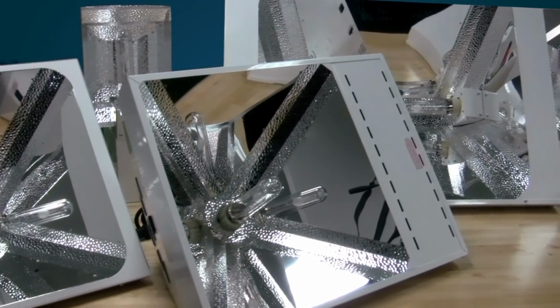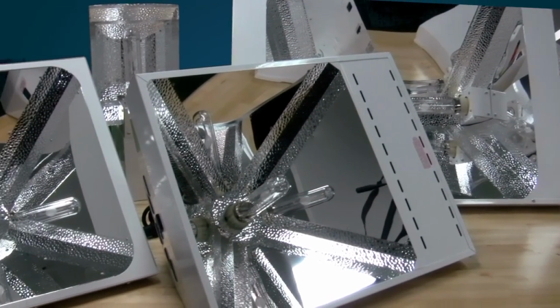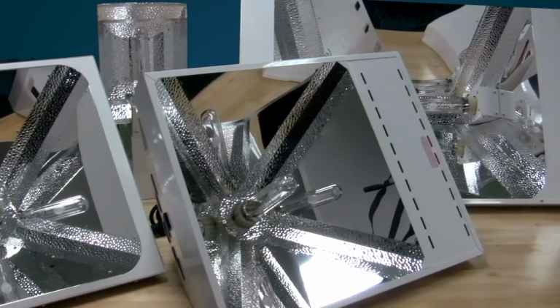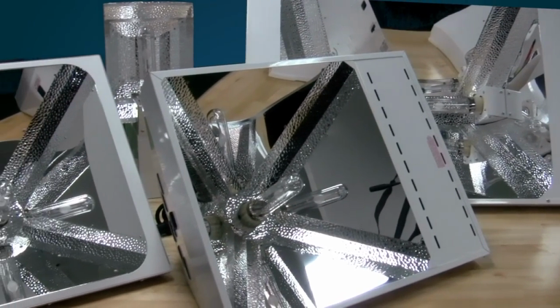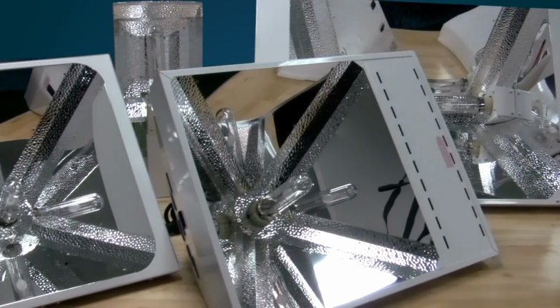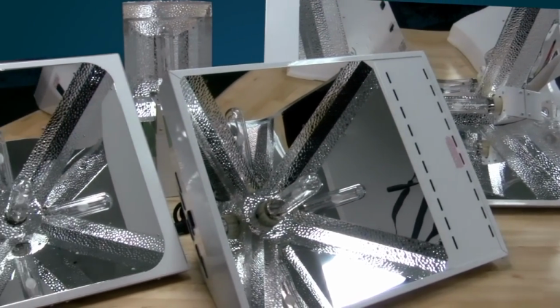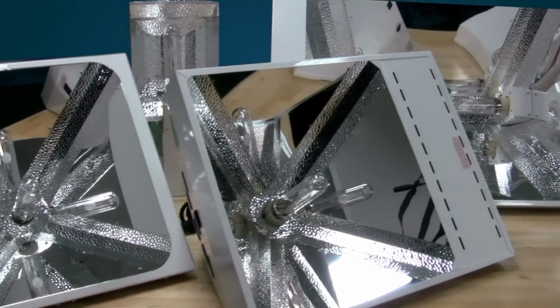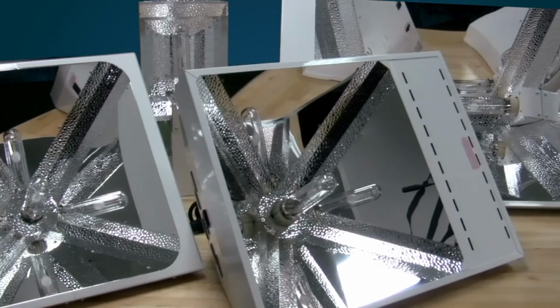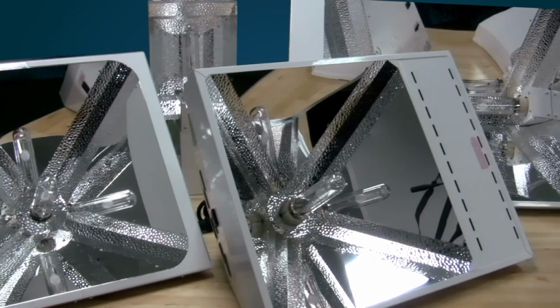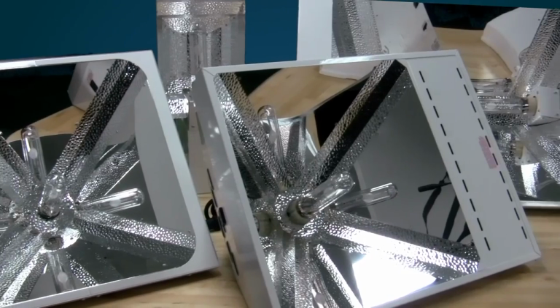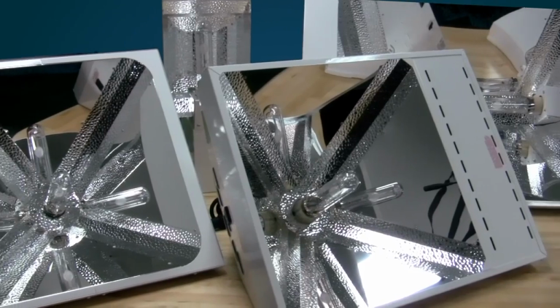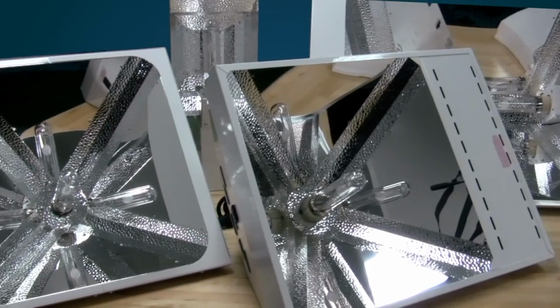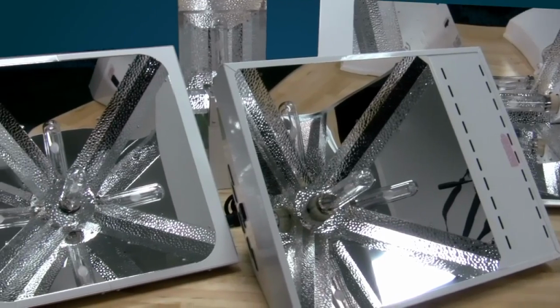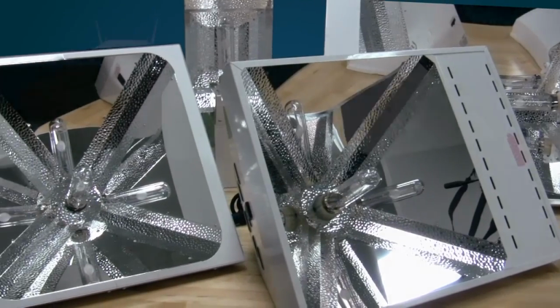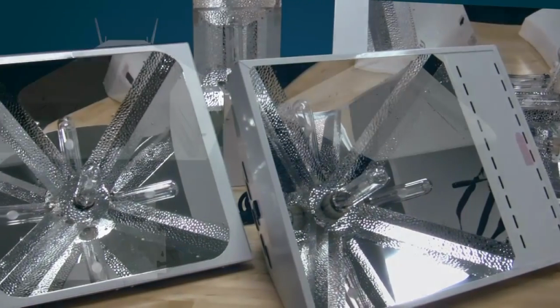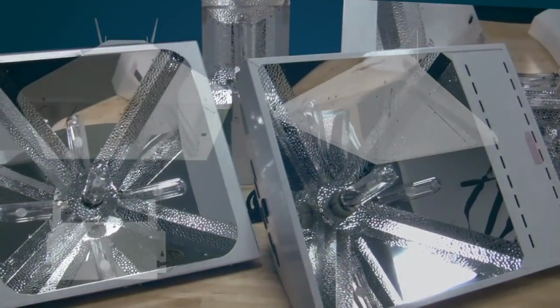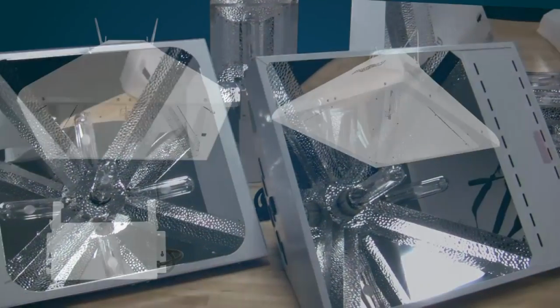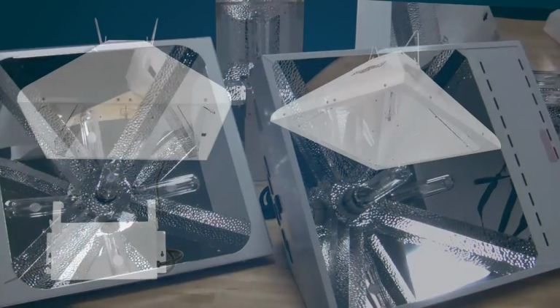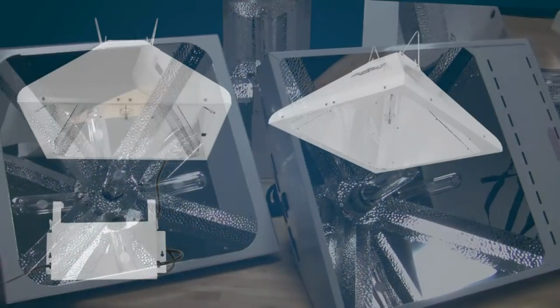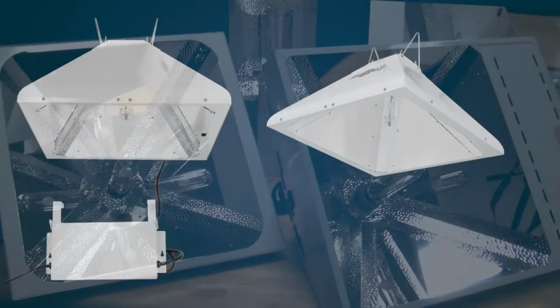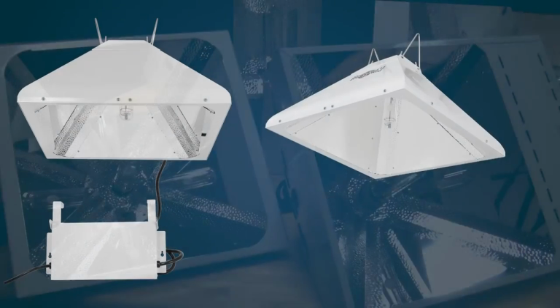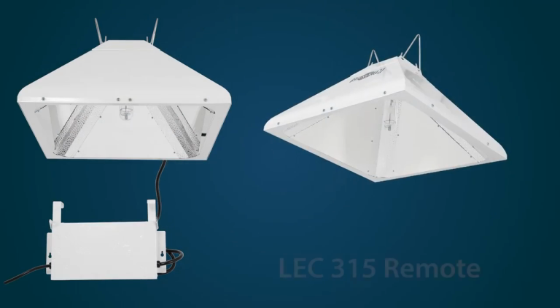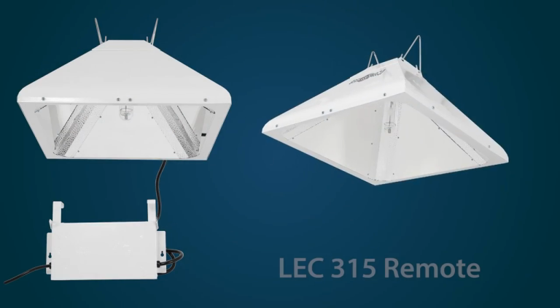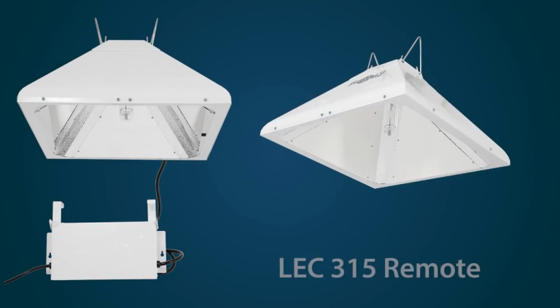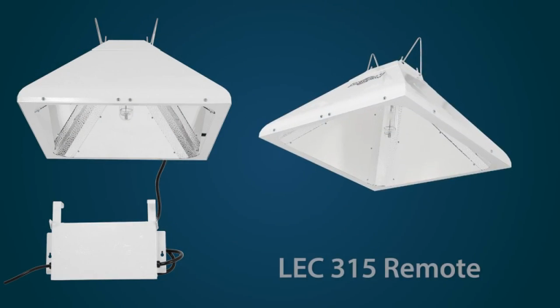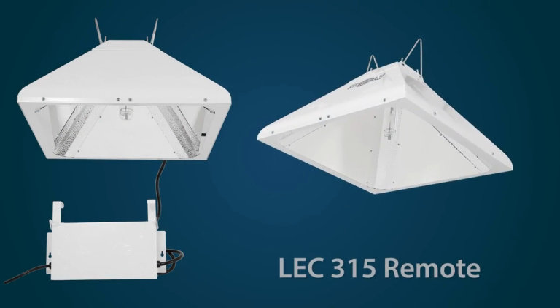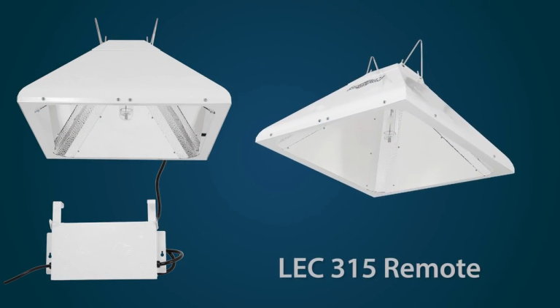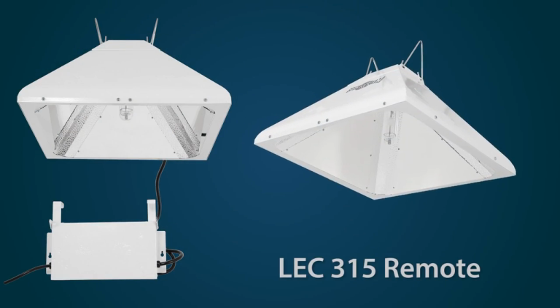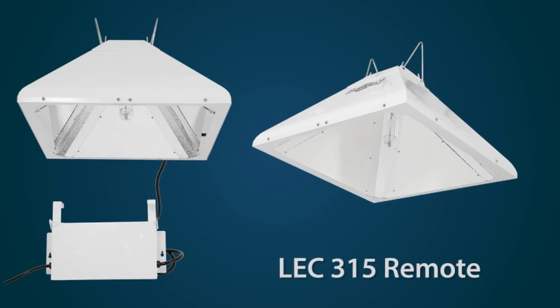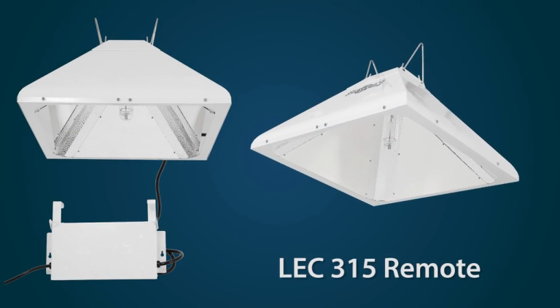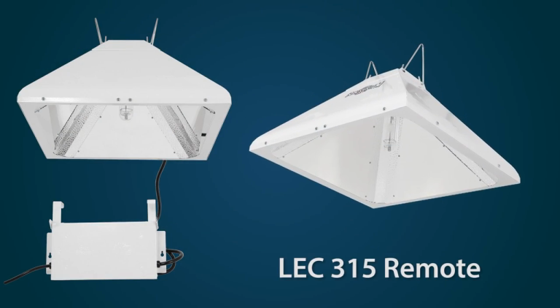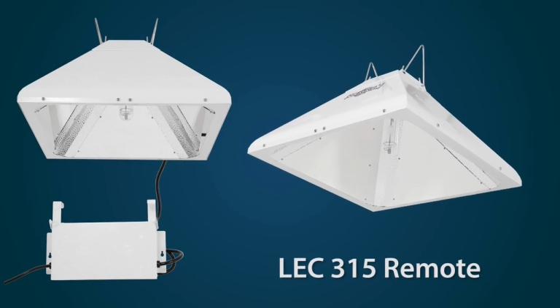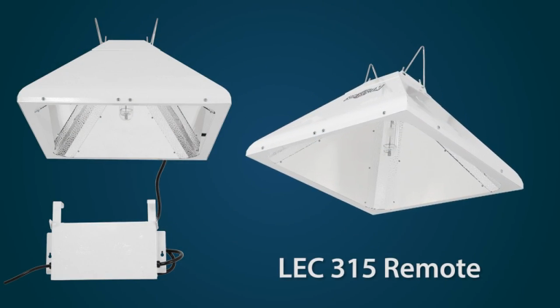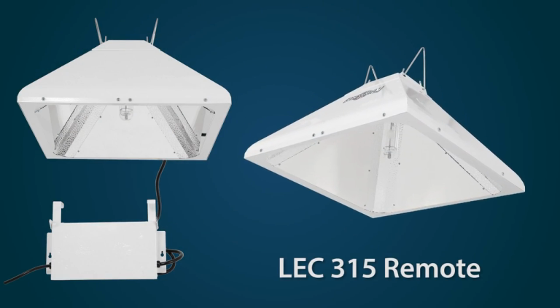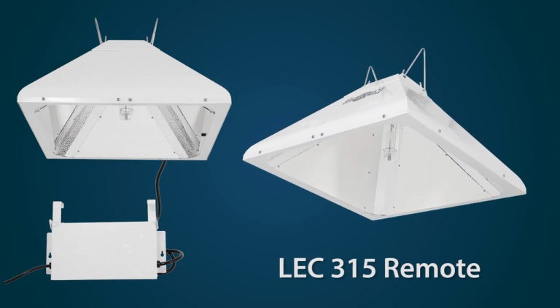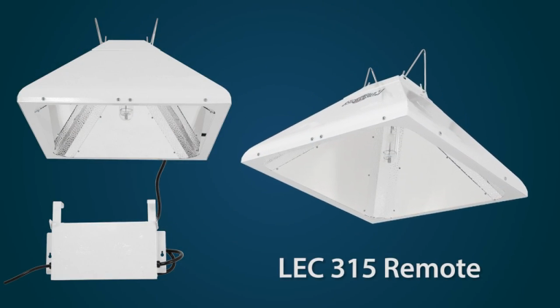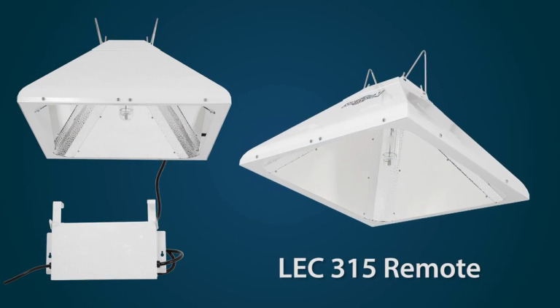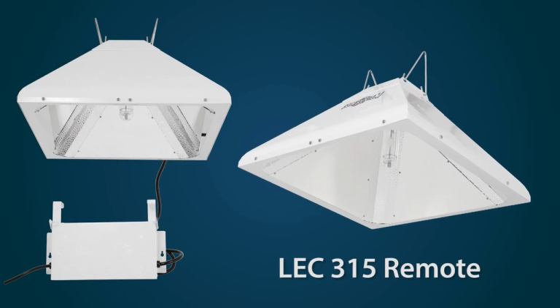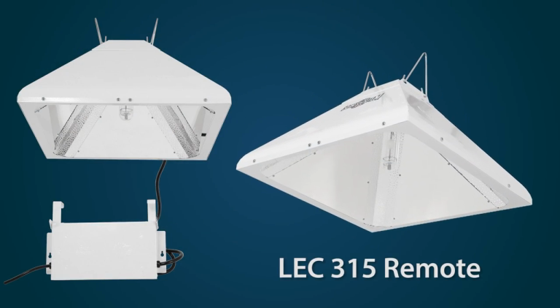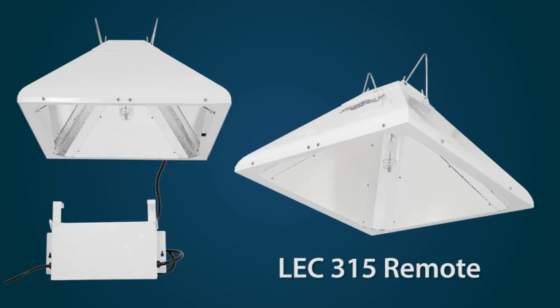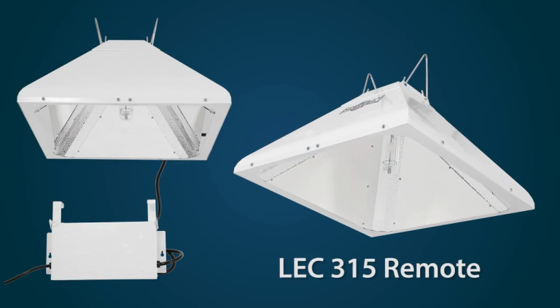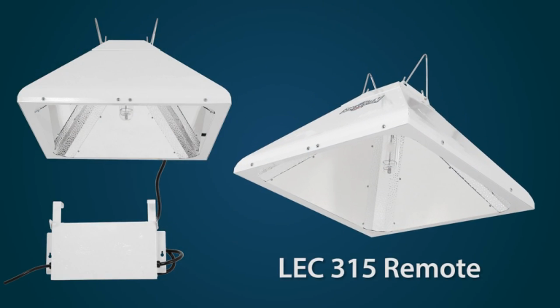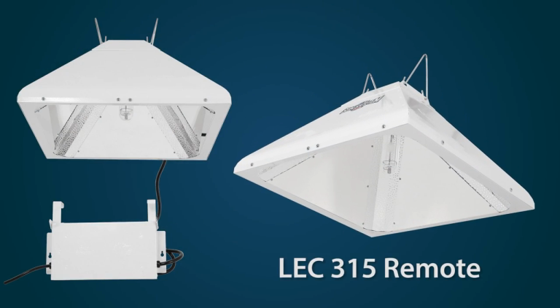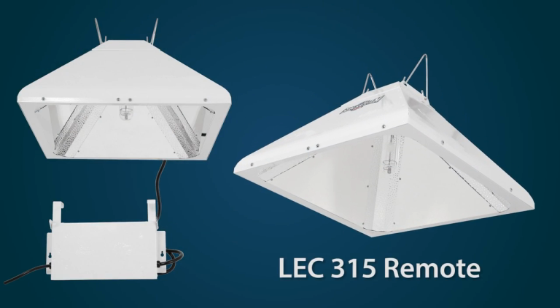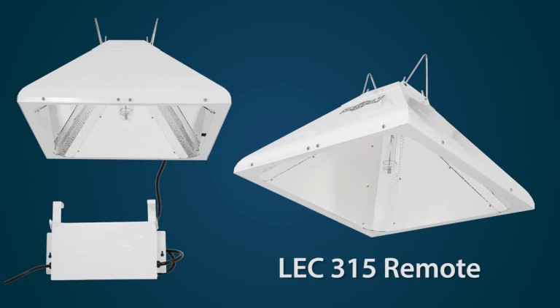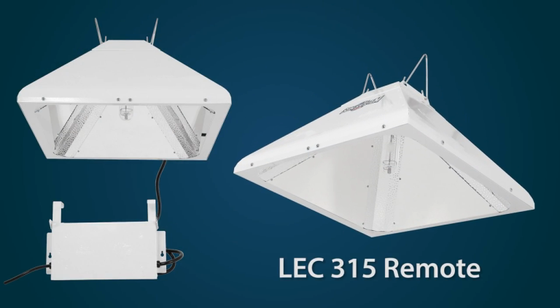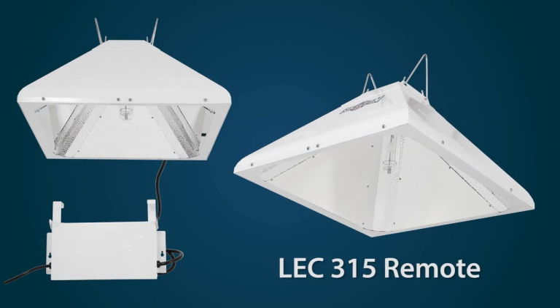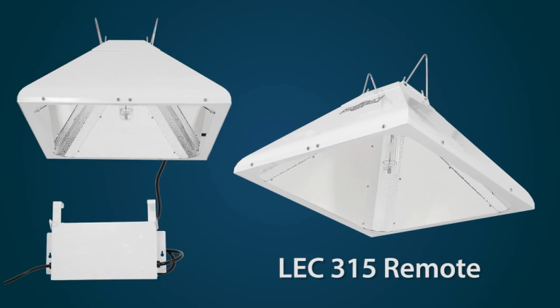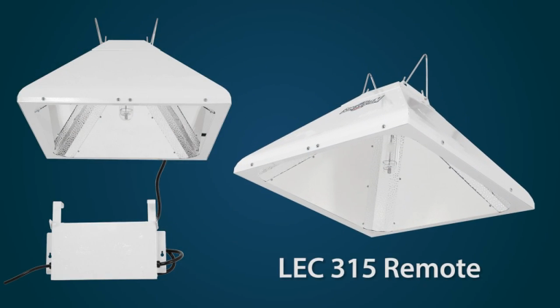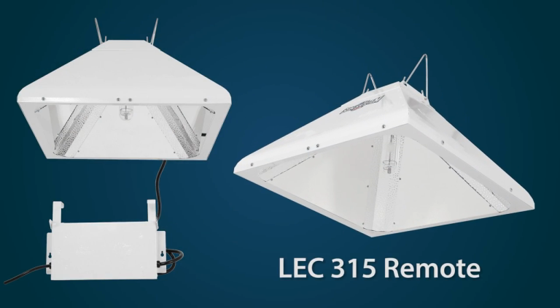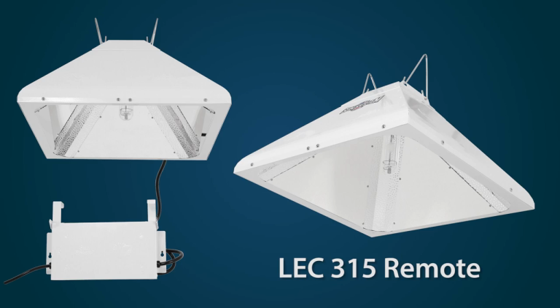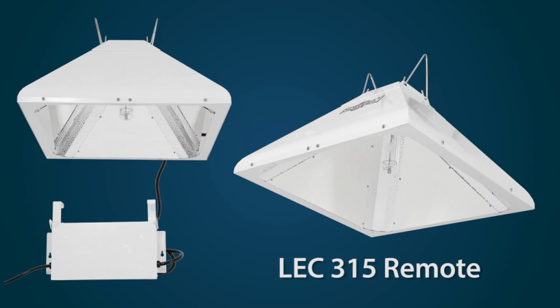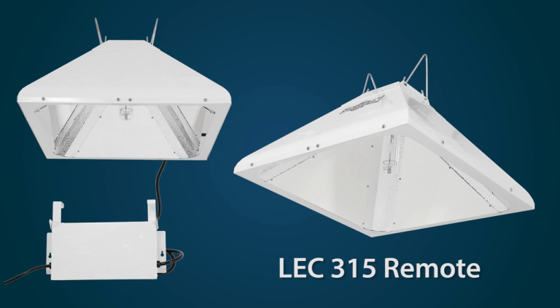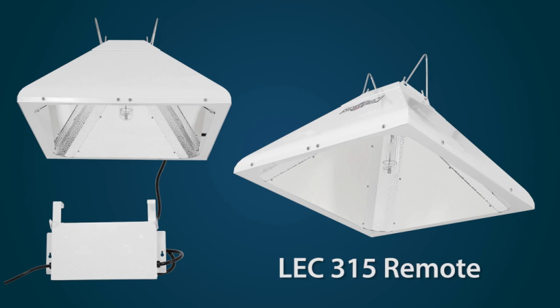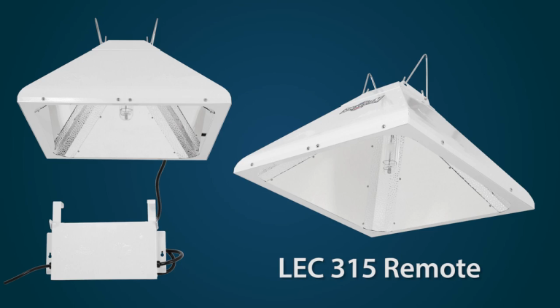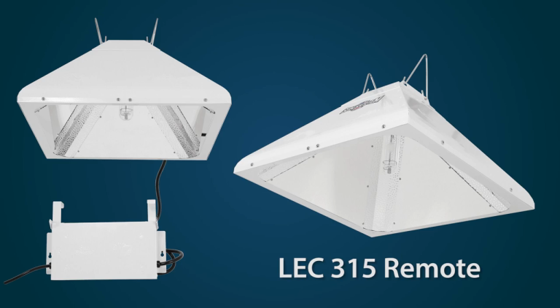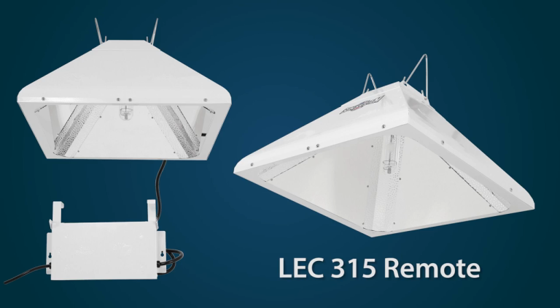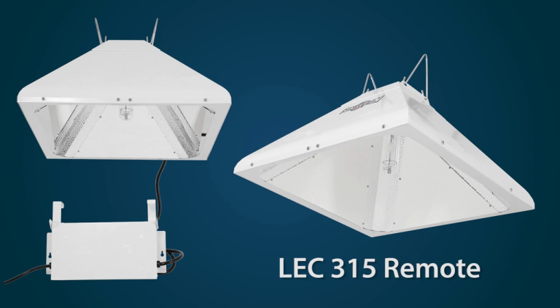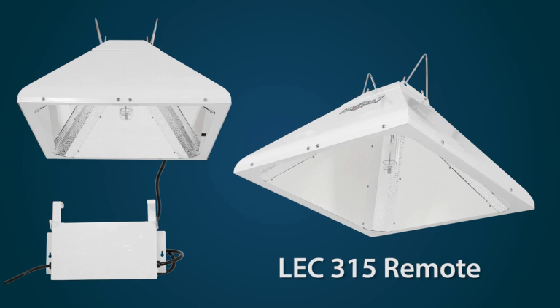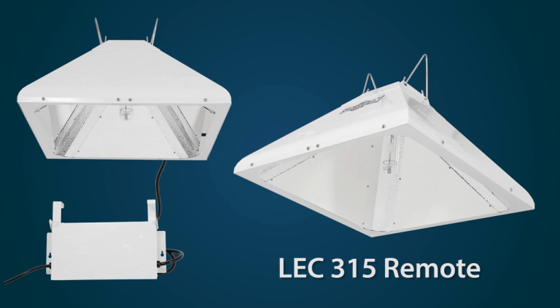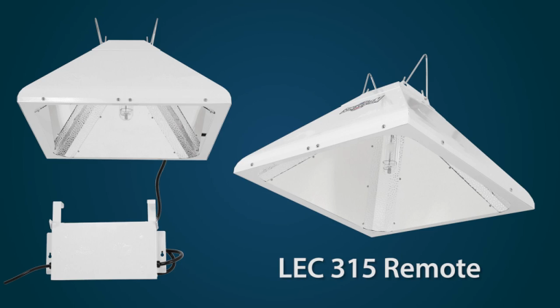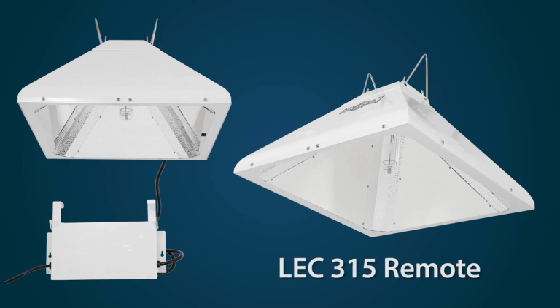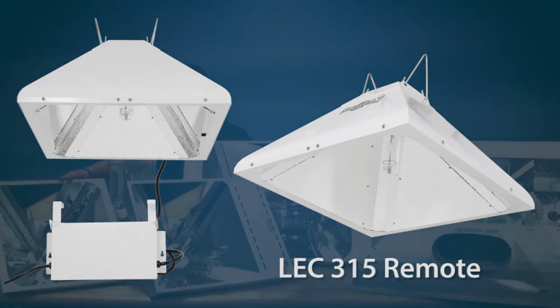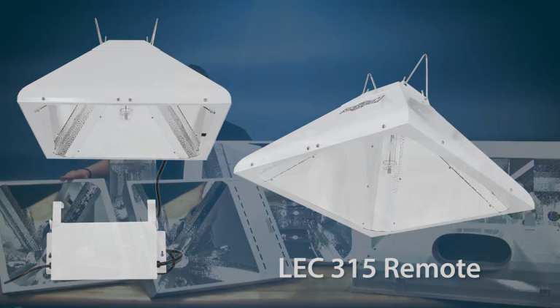We start with the LEC 315 remote, where the ballast is remotely located from the optic itself, with a six-foot mounting length.